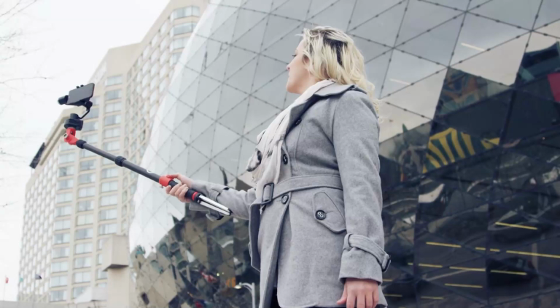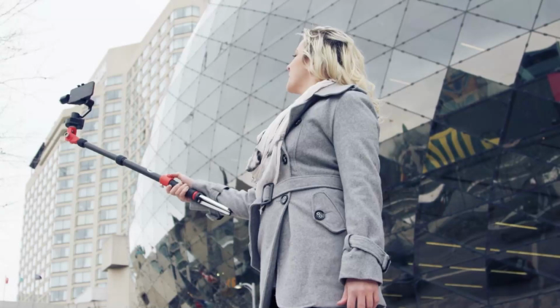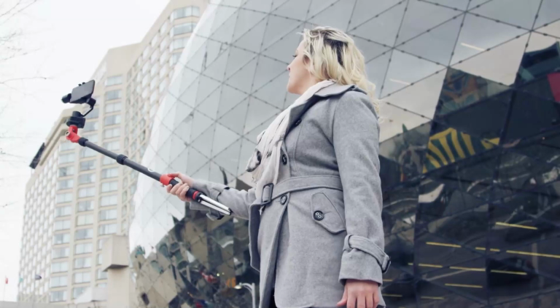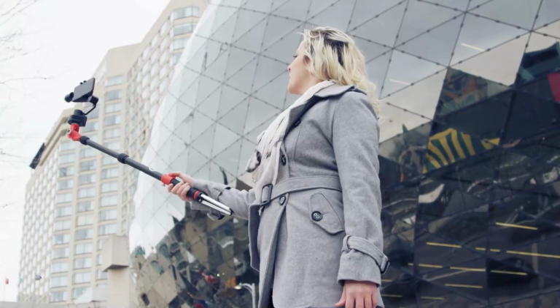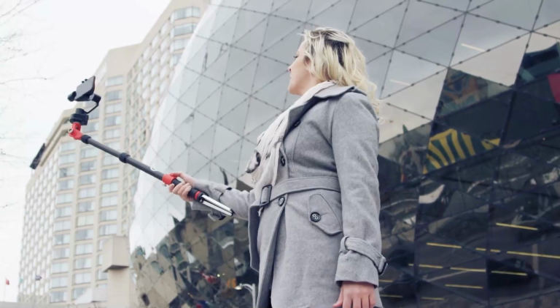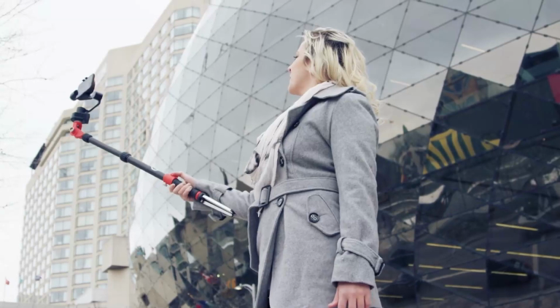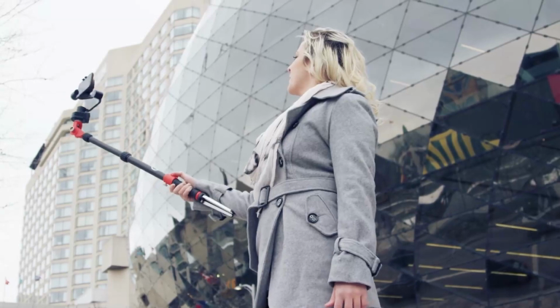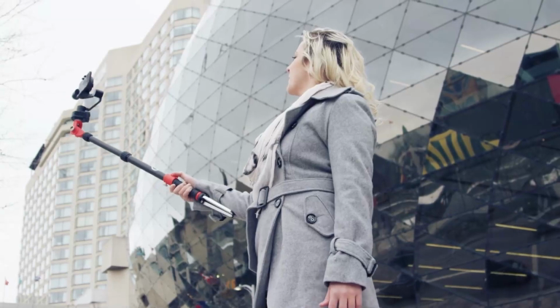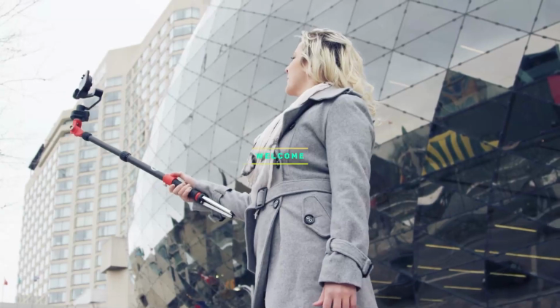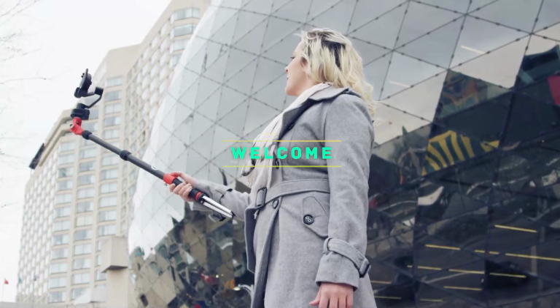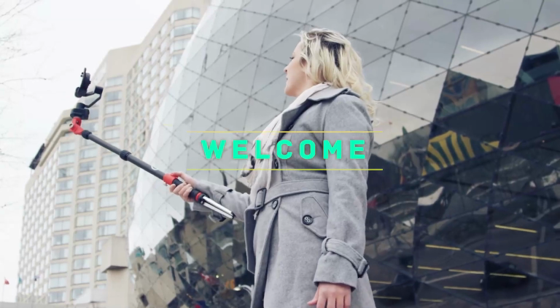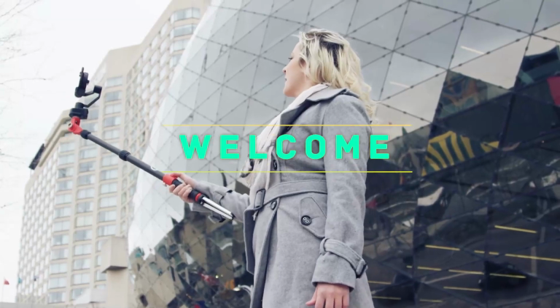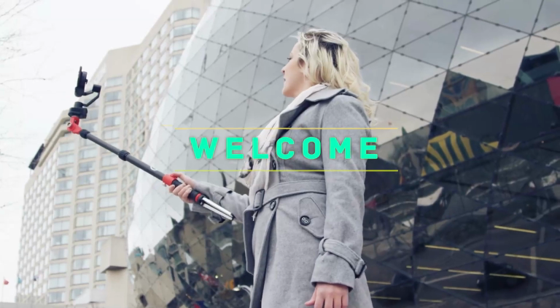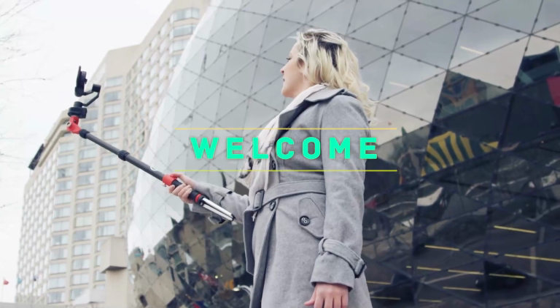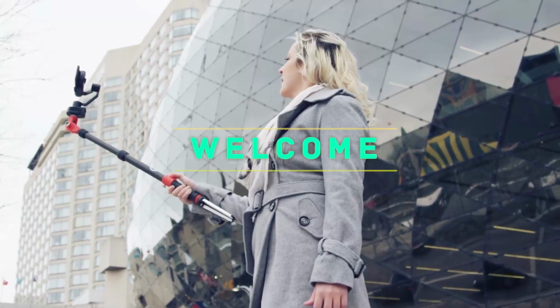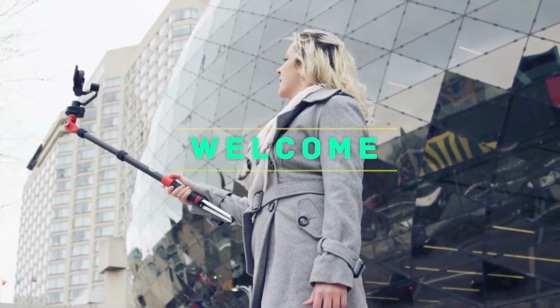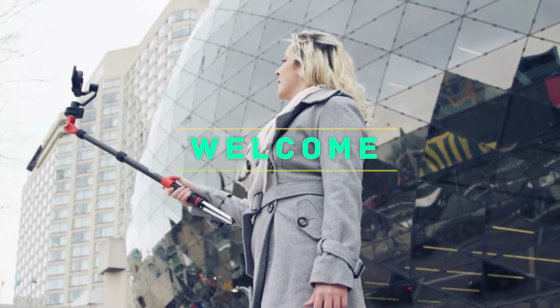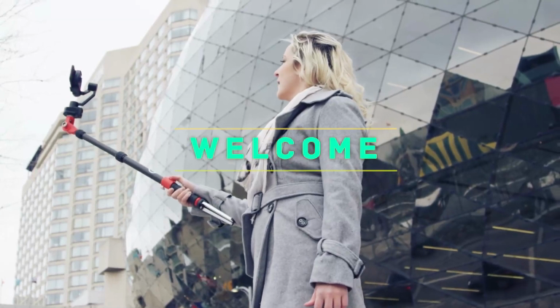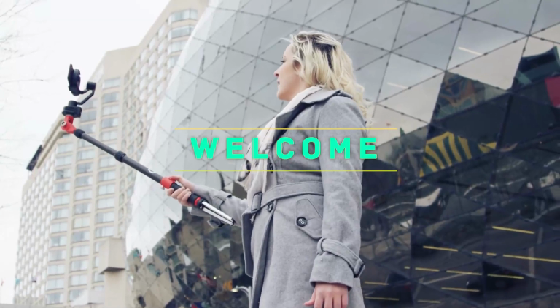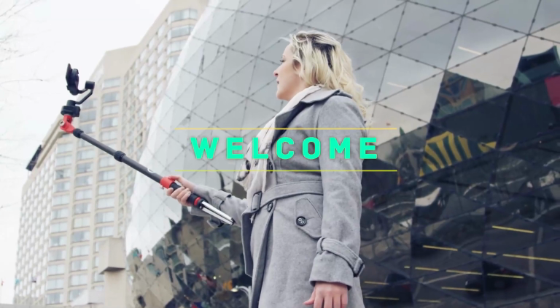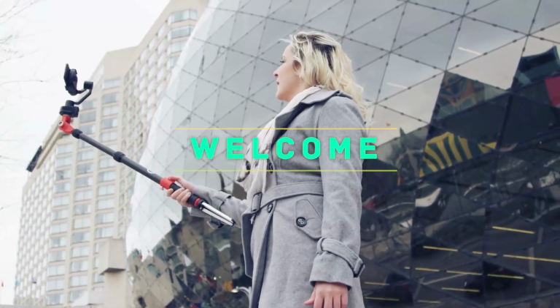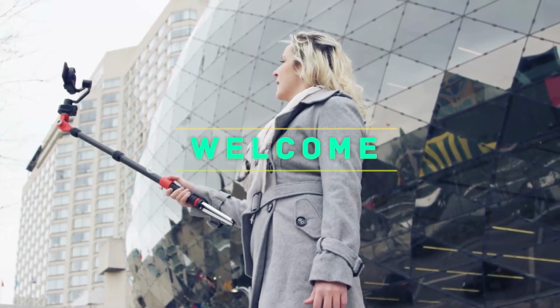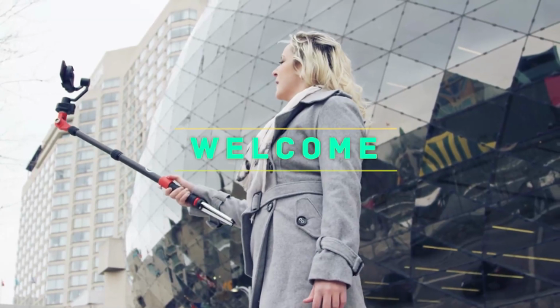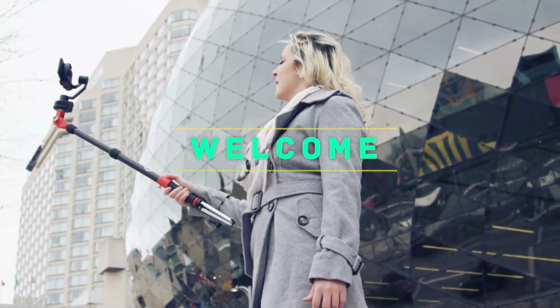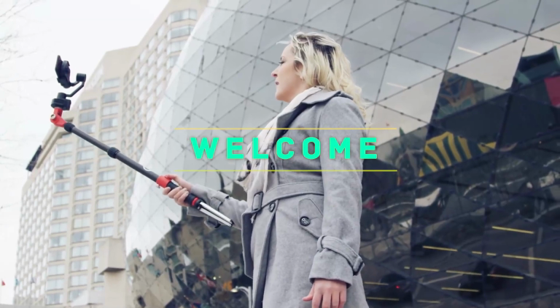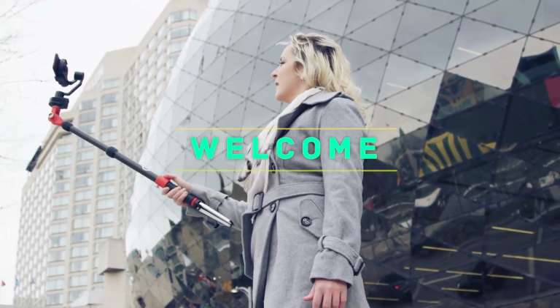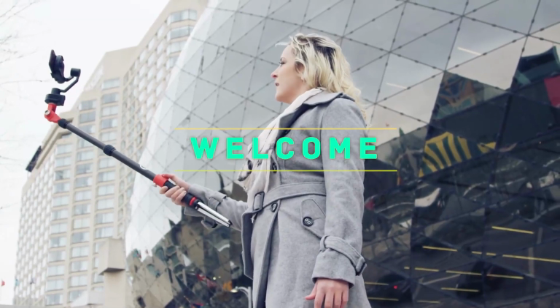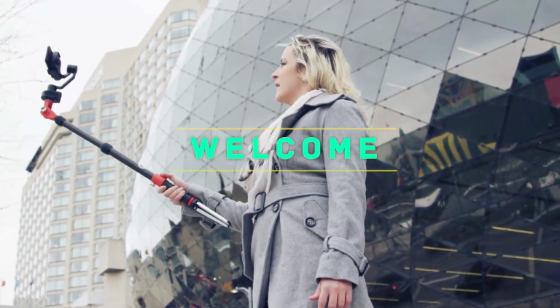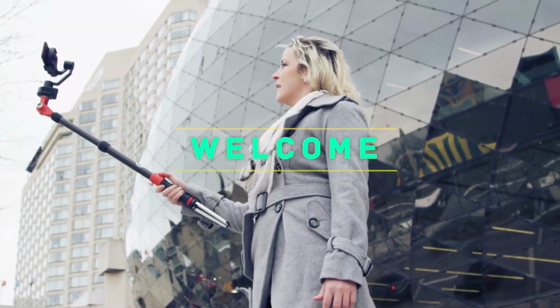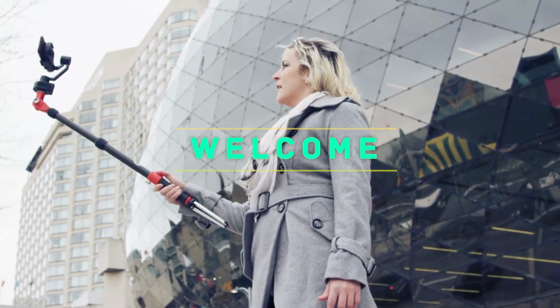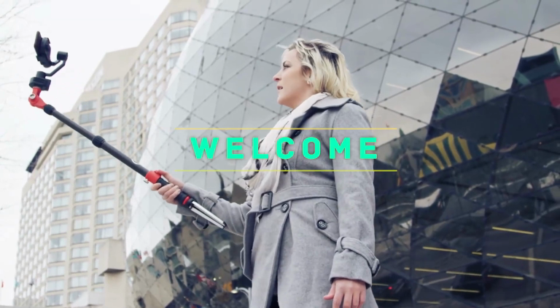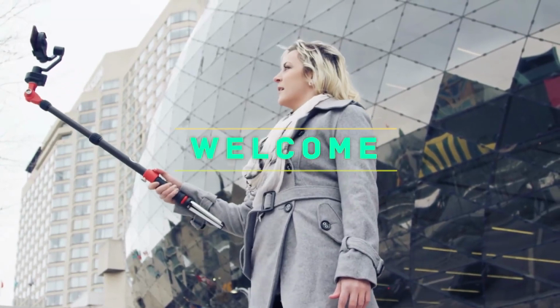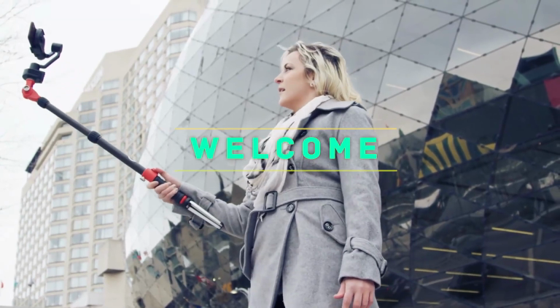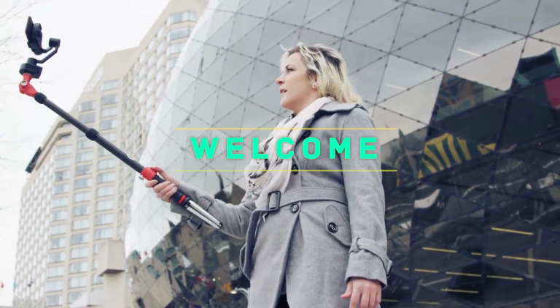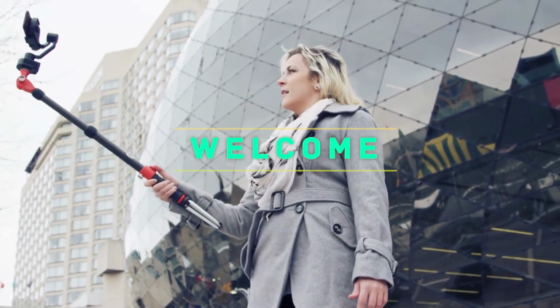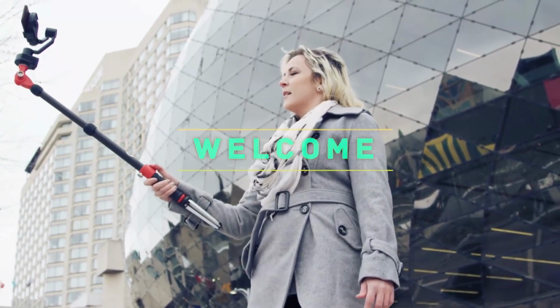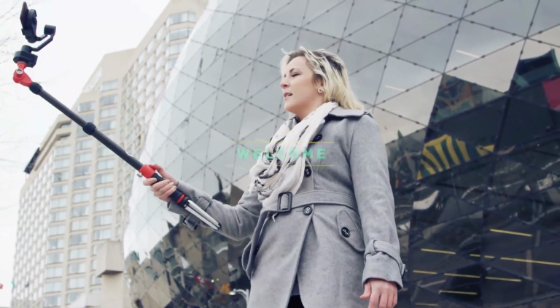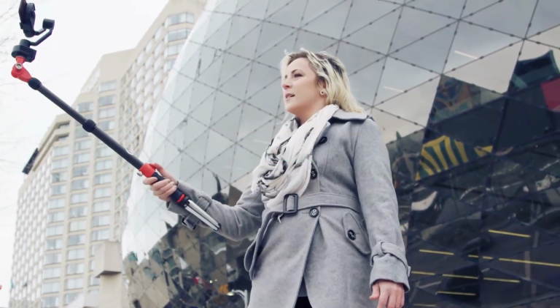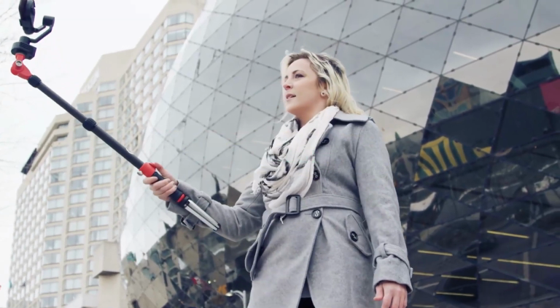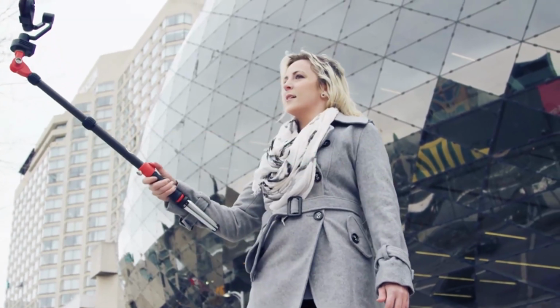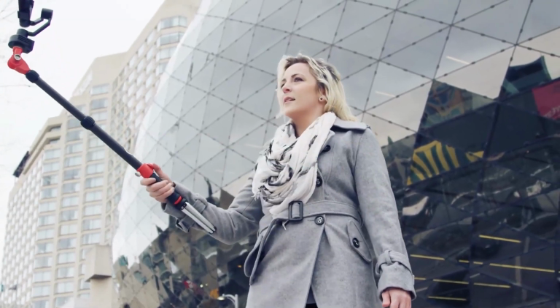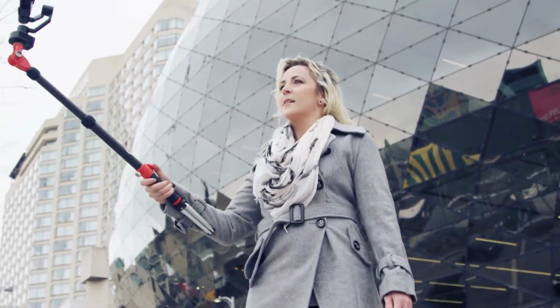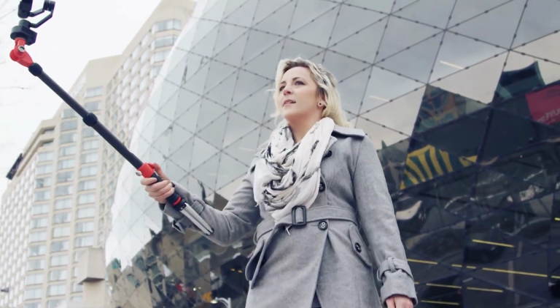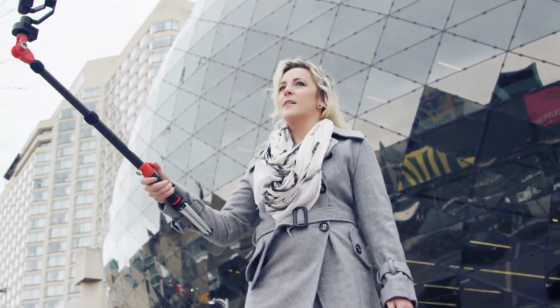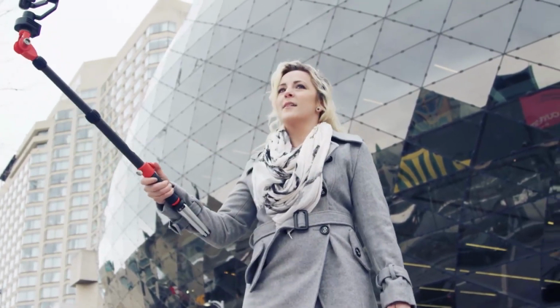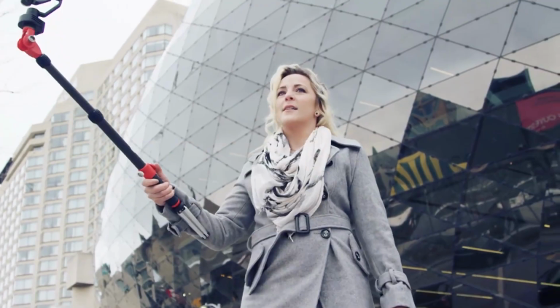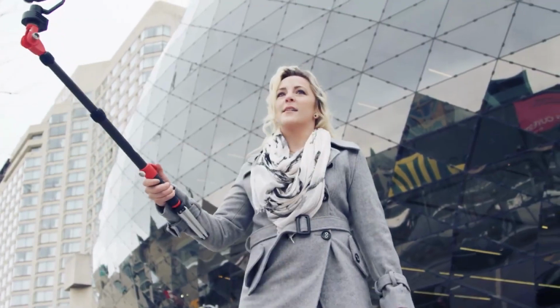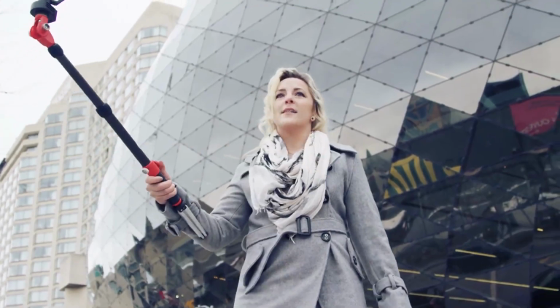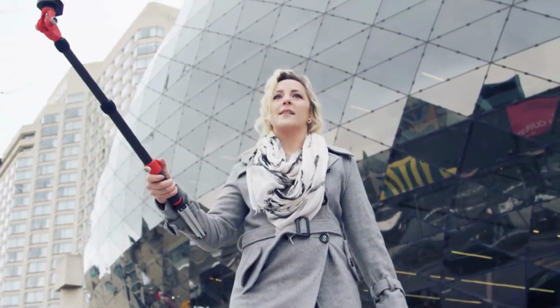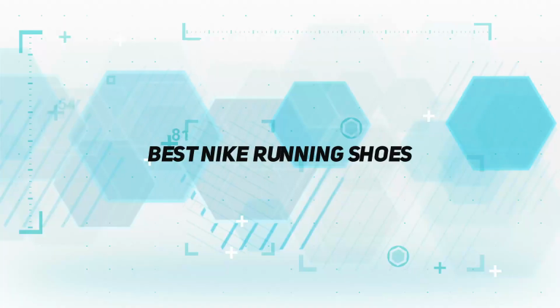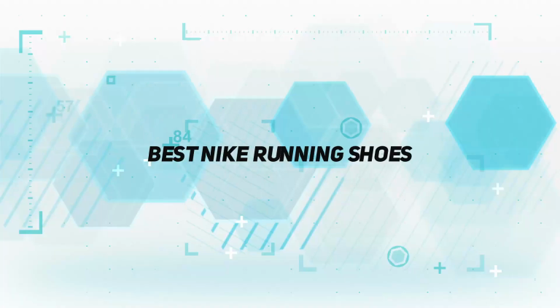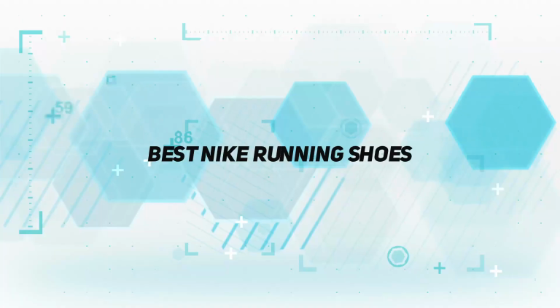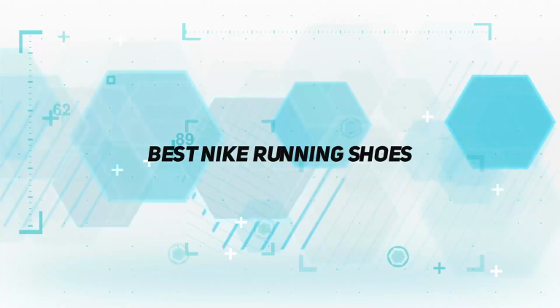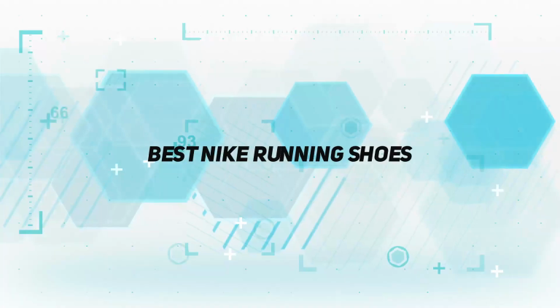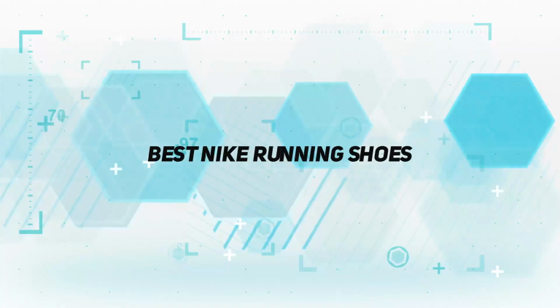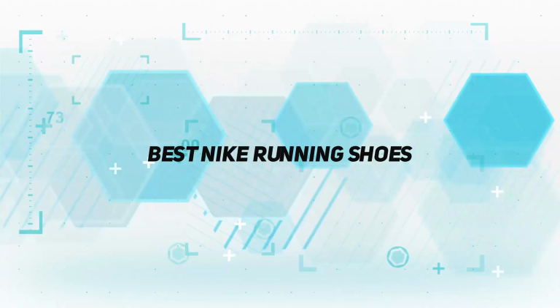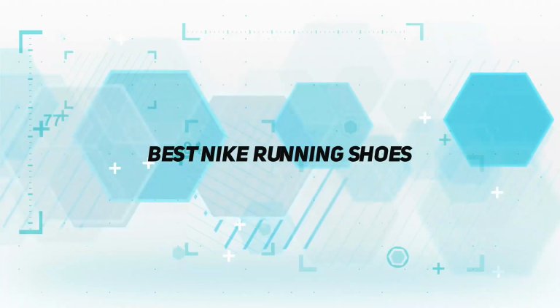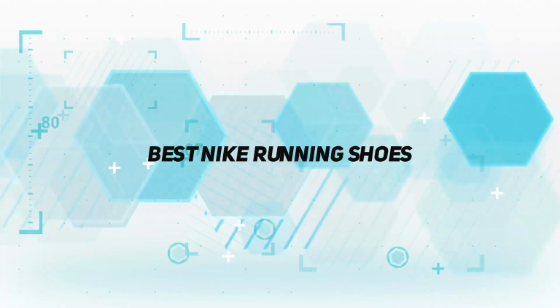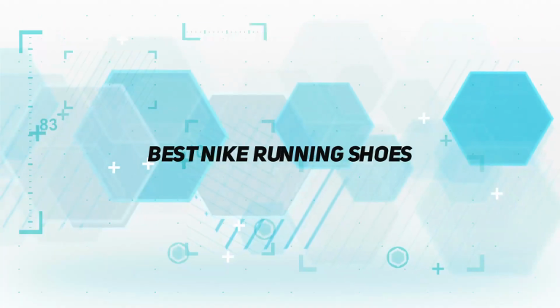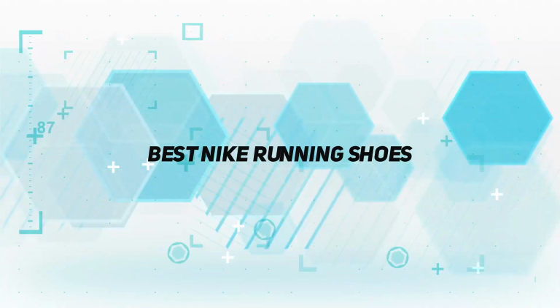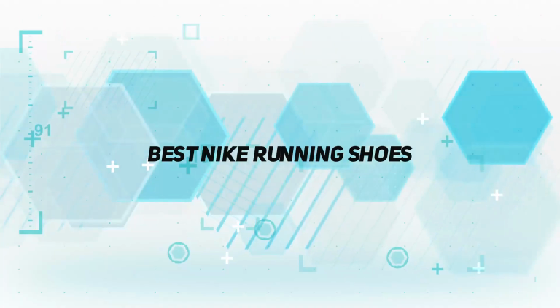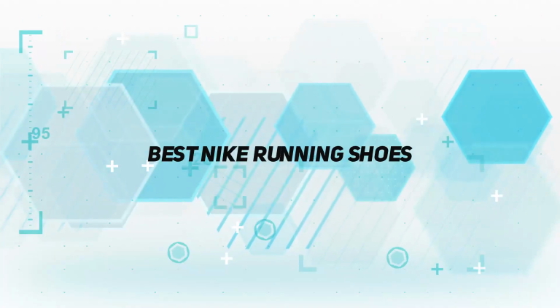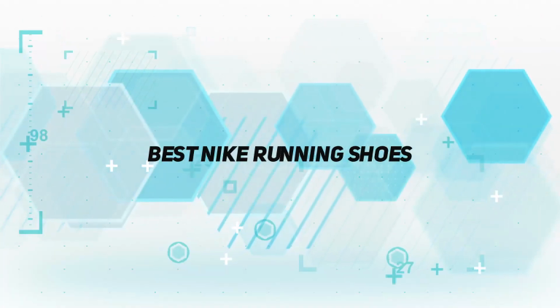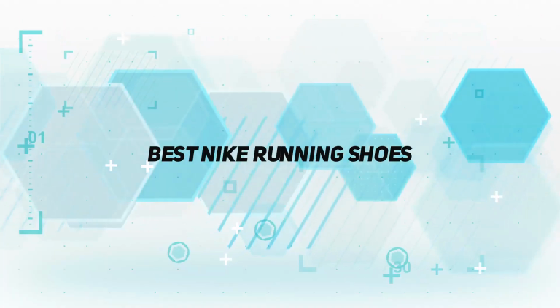Hey, welcome back to my channel. In this video, I'm gonna talk about top 5 best Nike running shoes.